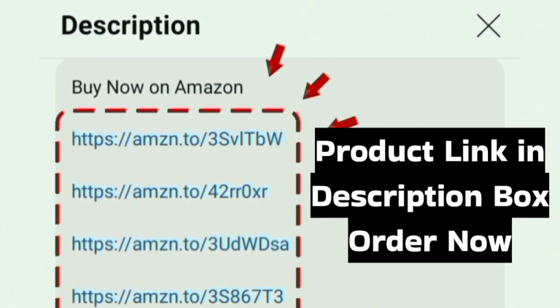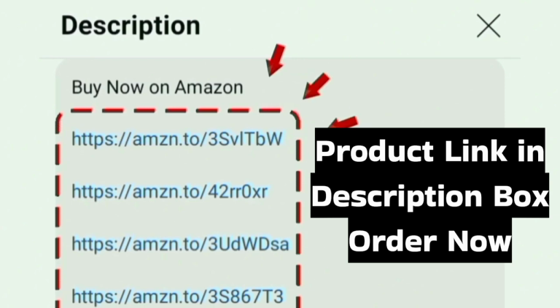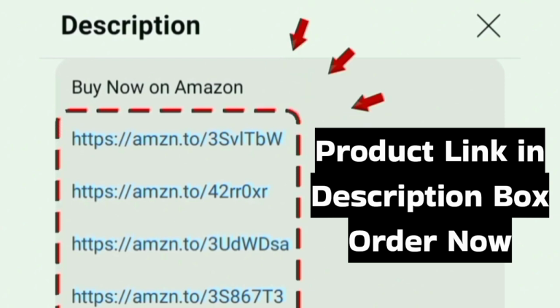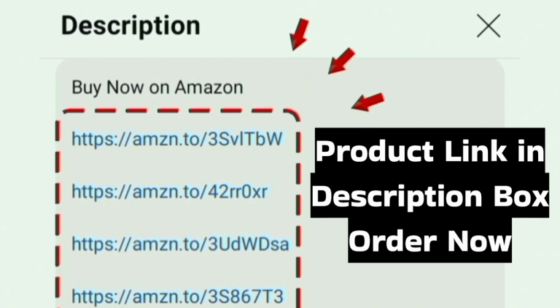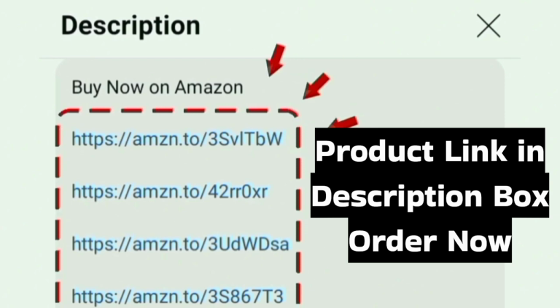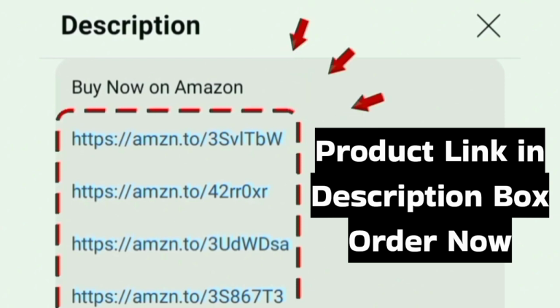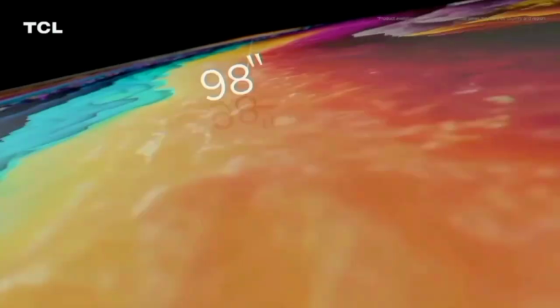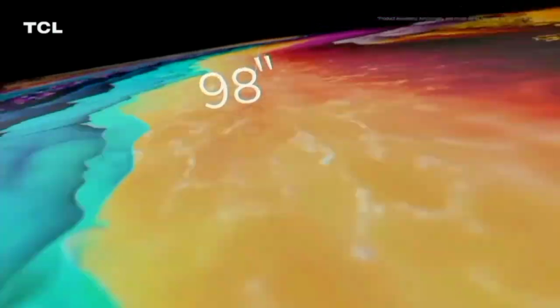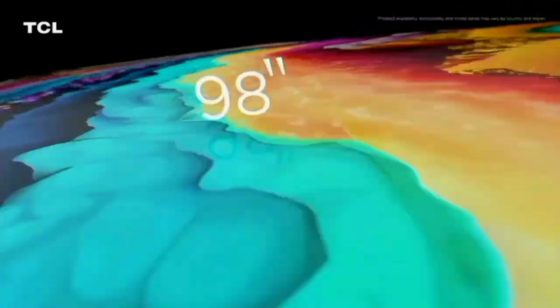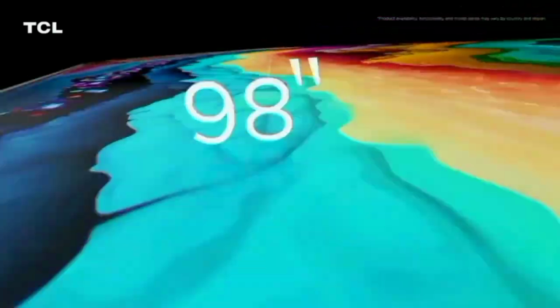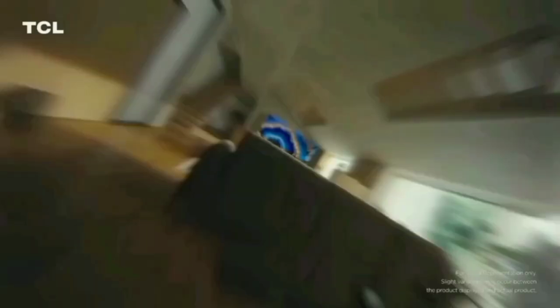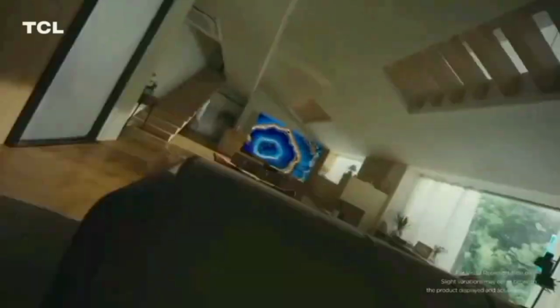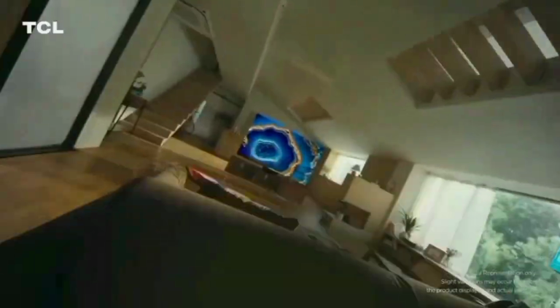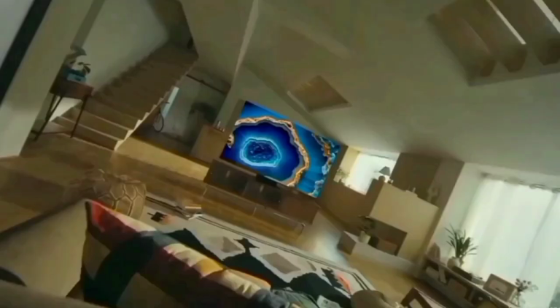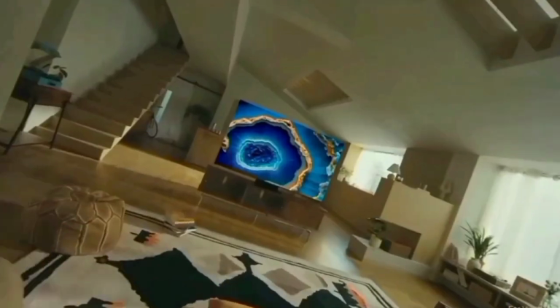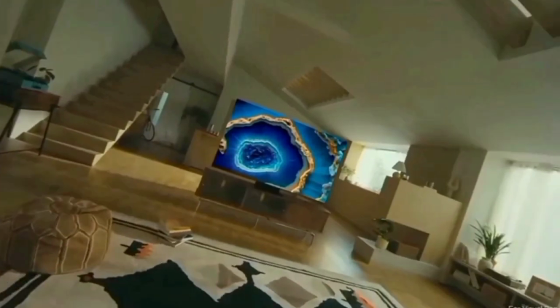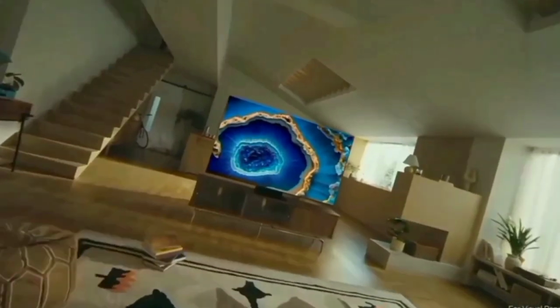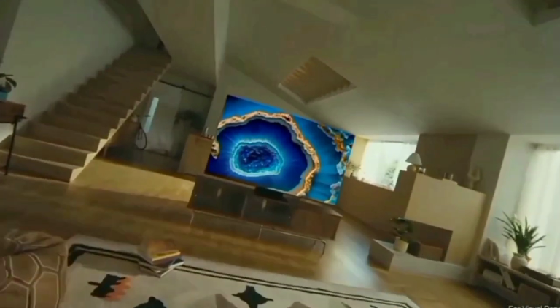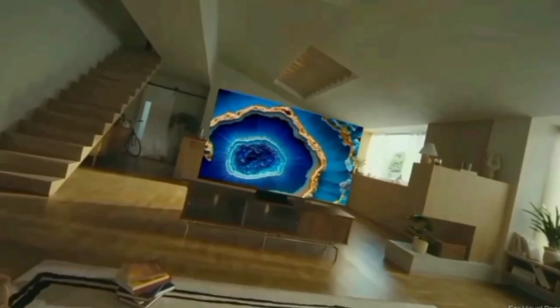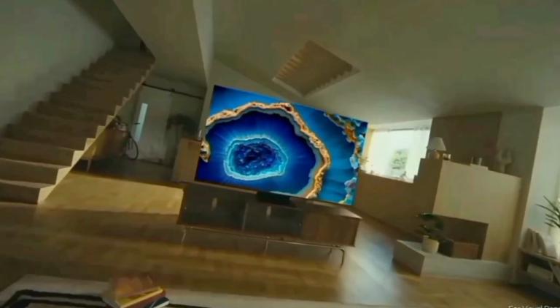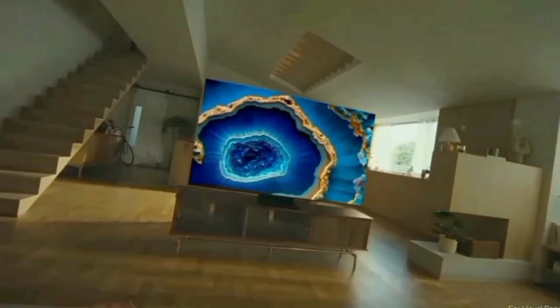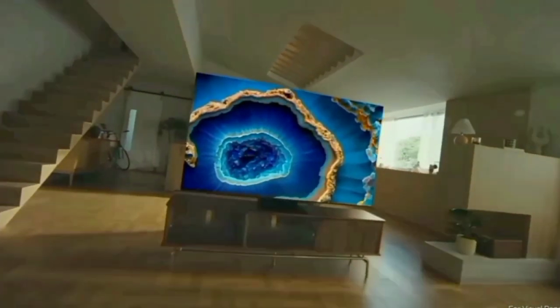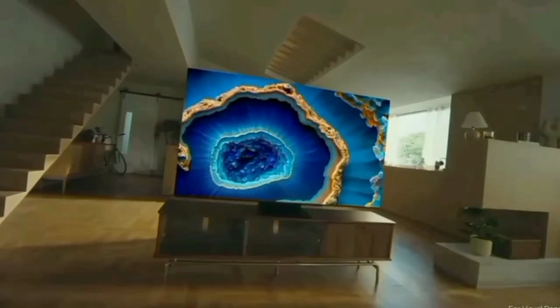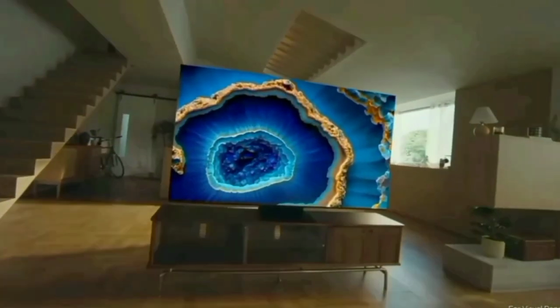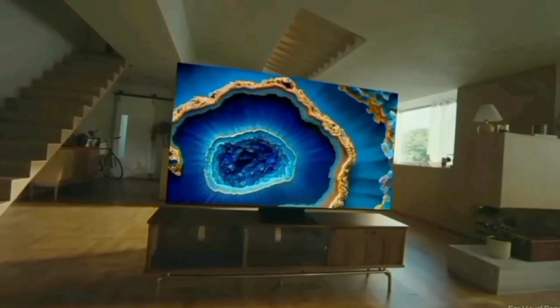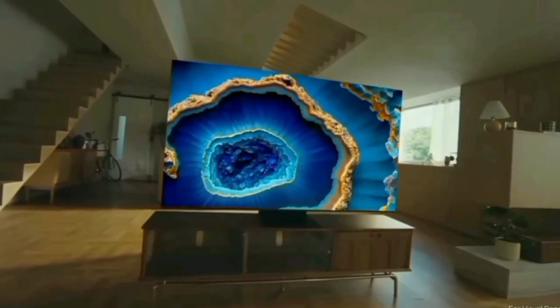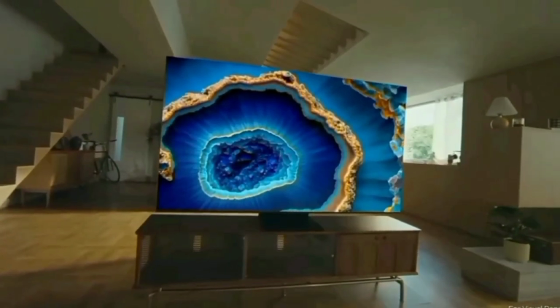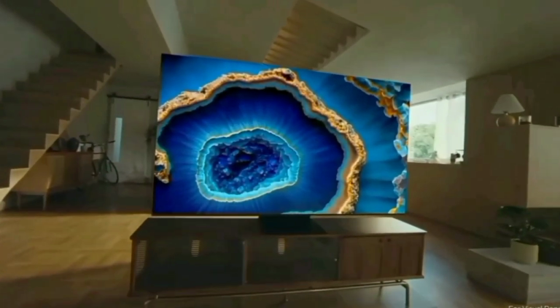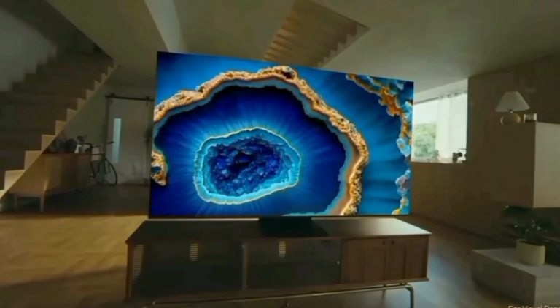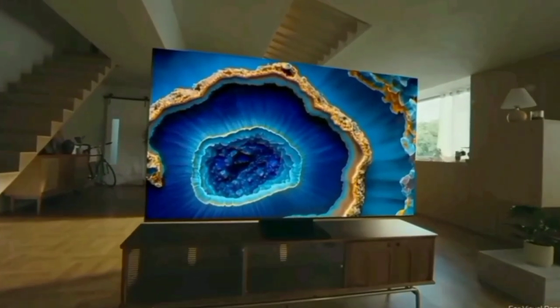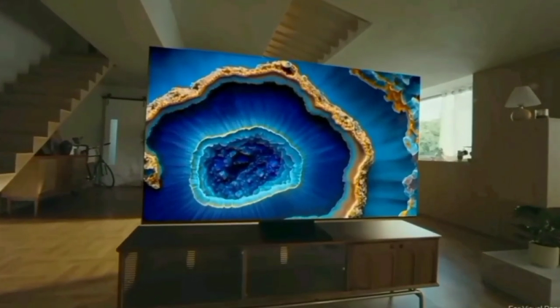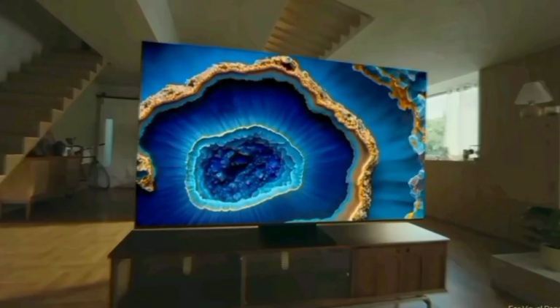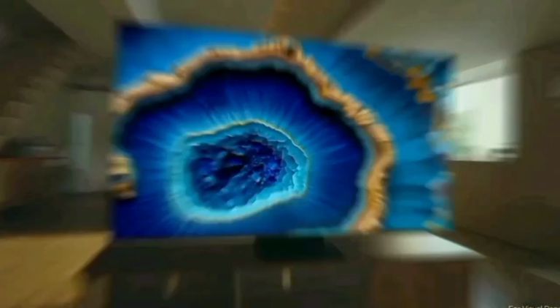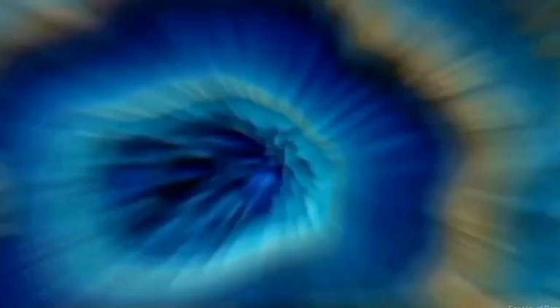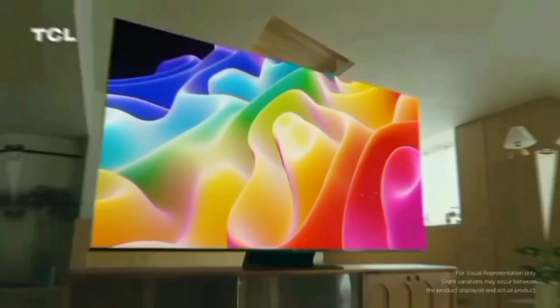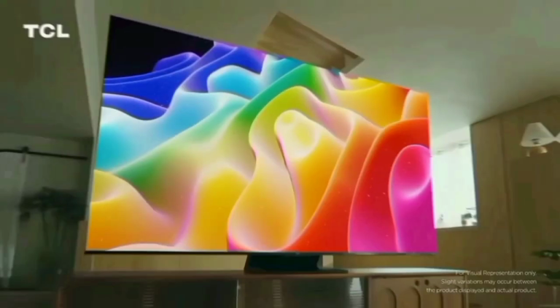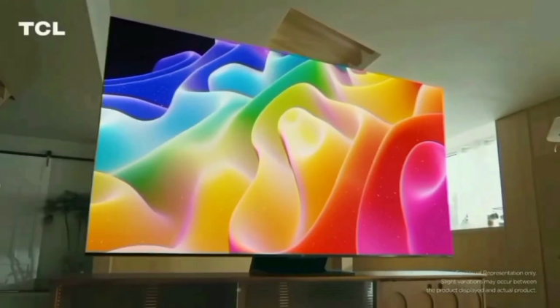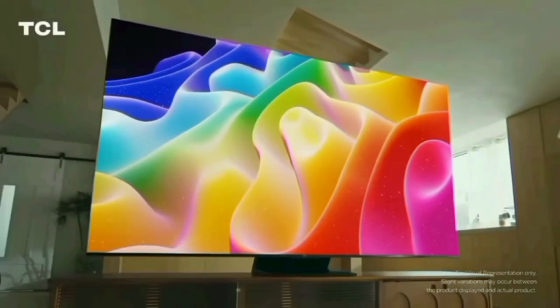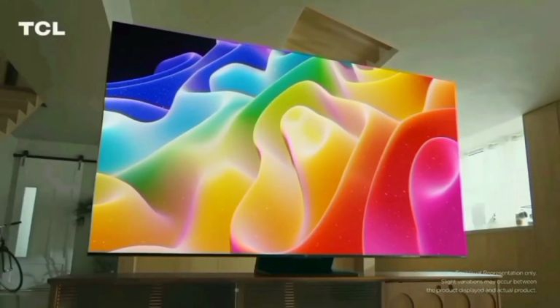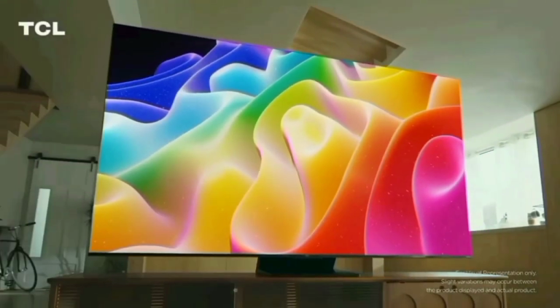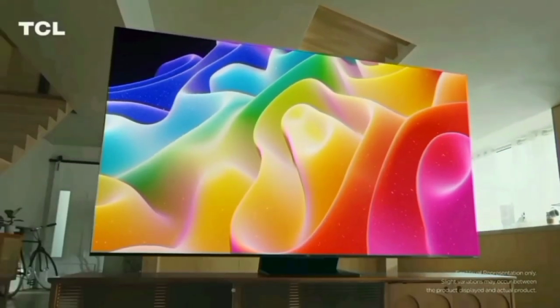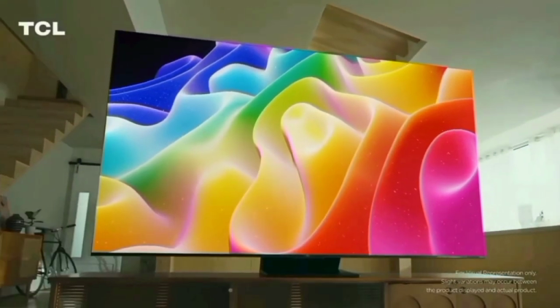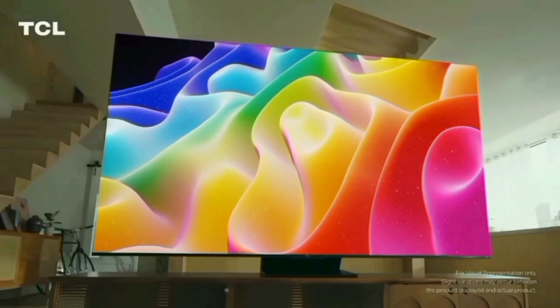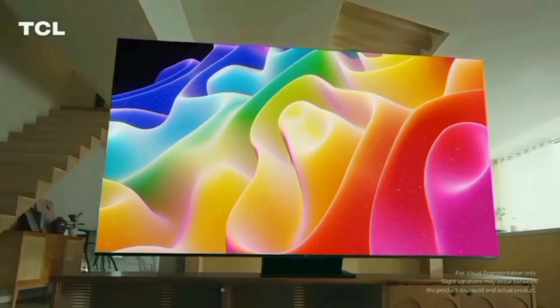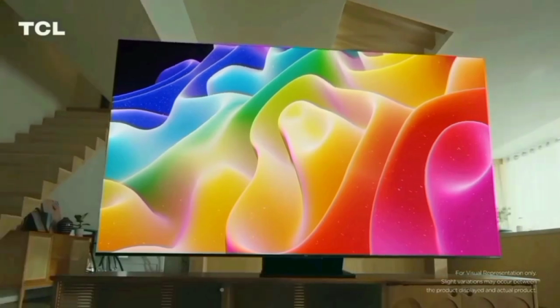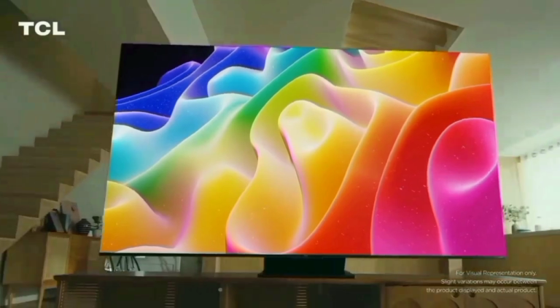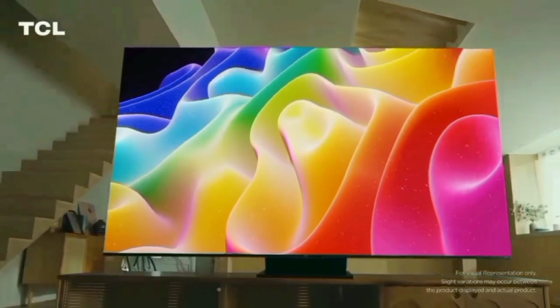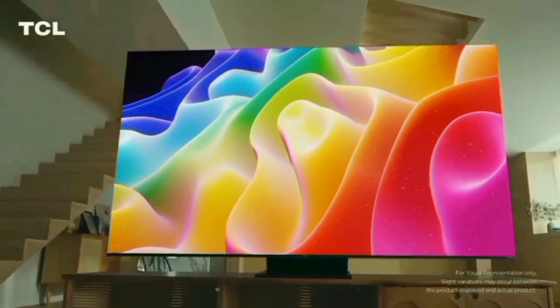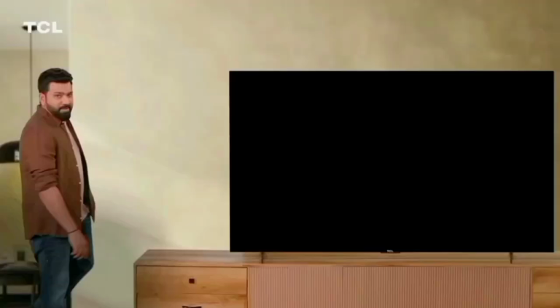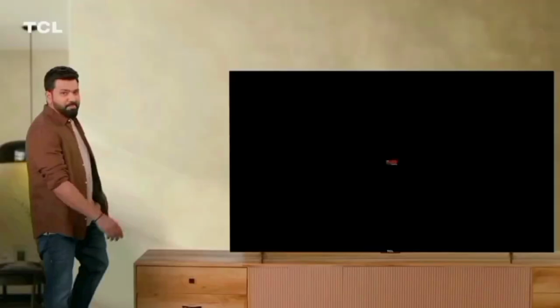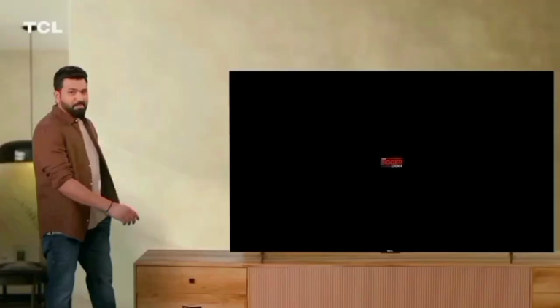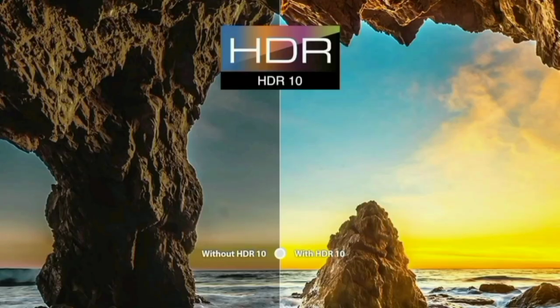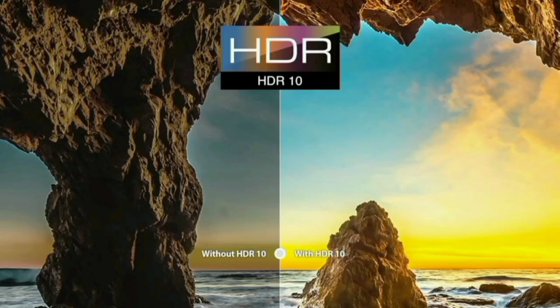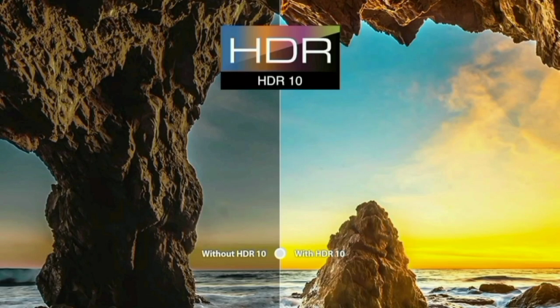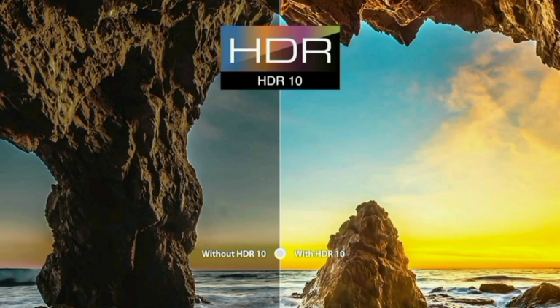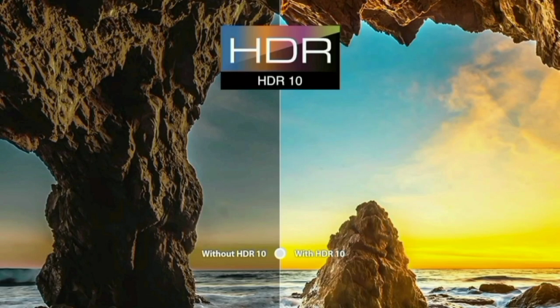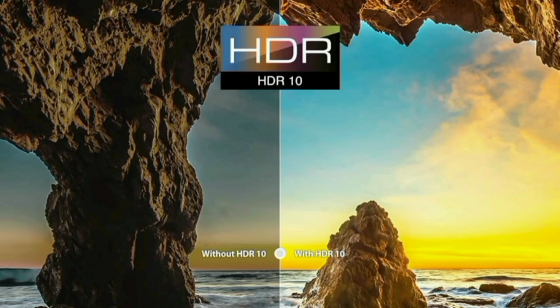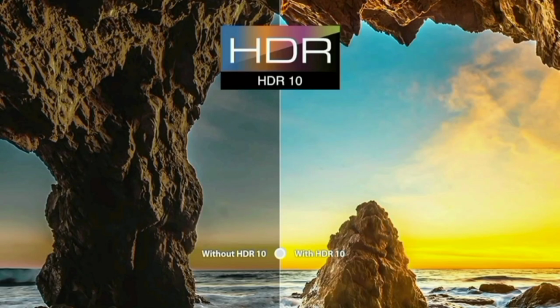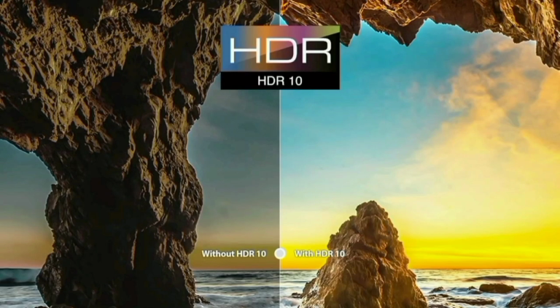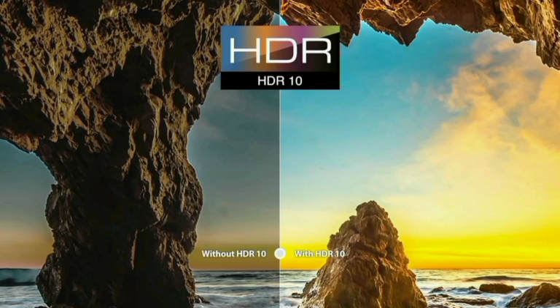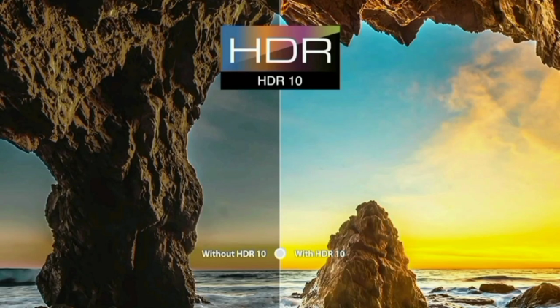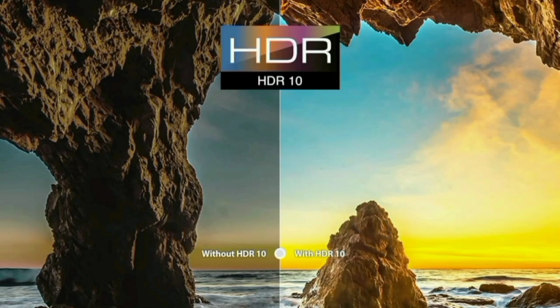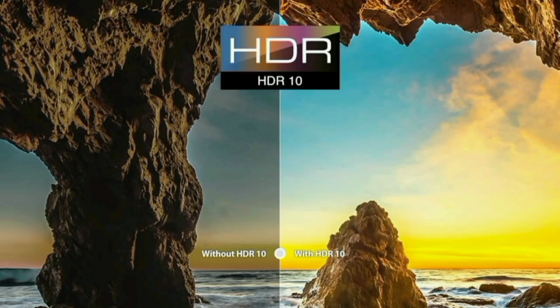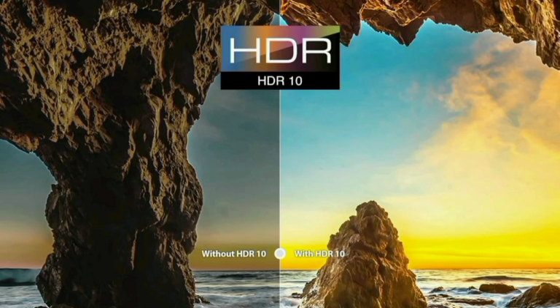The display is 1080p Full HD panel with a 60Hz refresh rate. This supports HDR10, Micro Dimming, and AIPQ Engine picture processing.